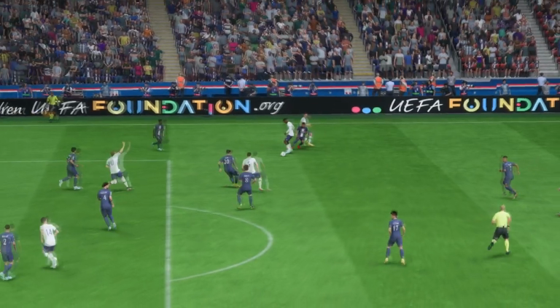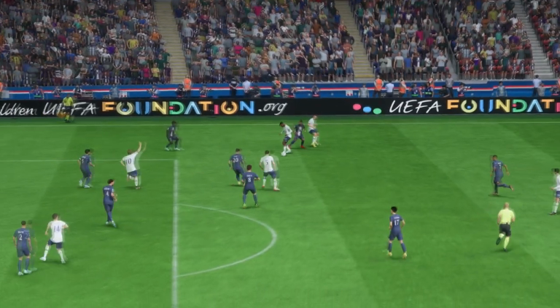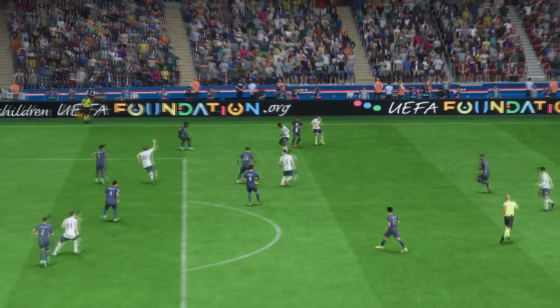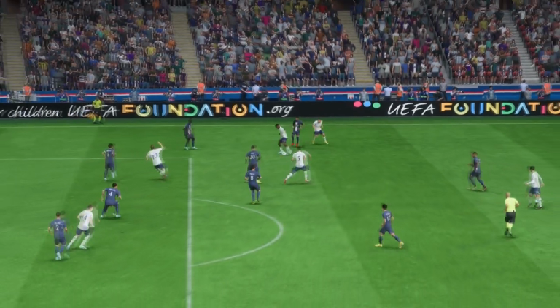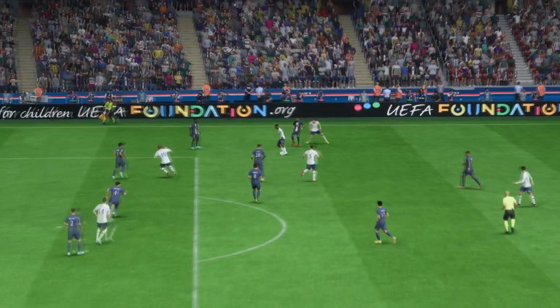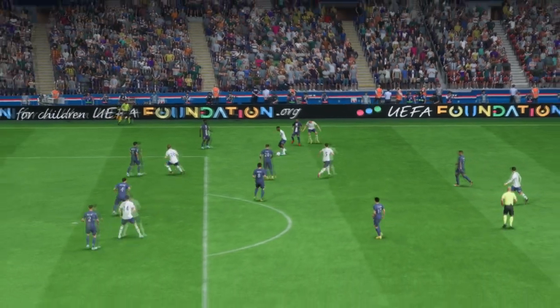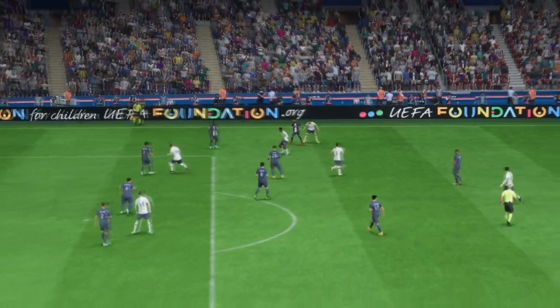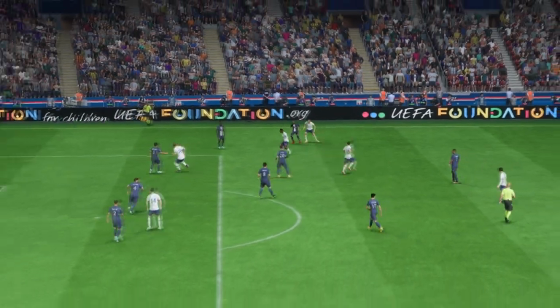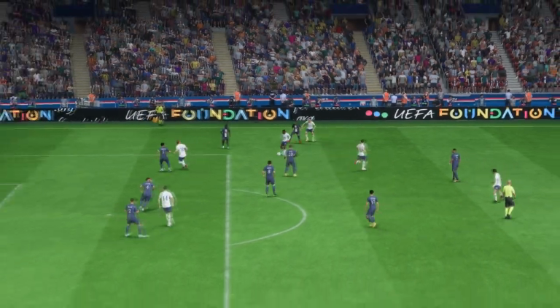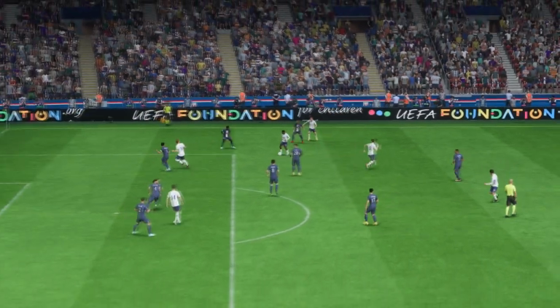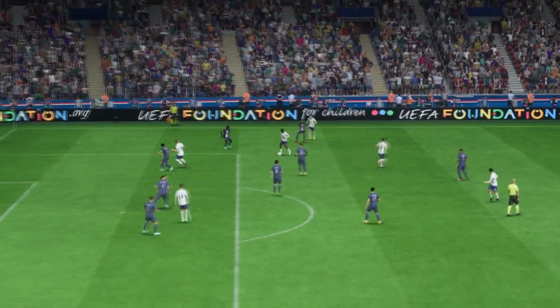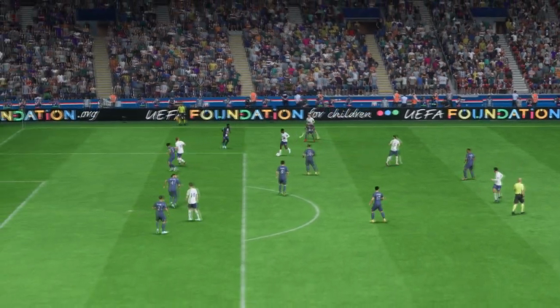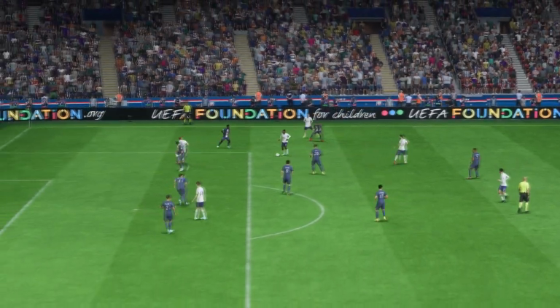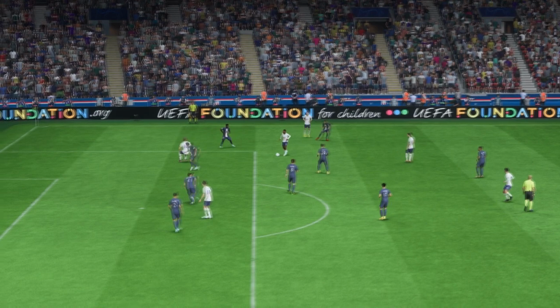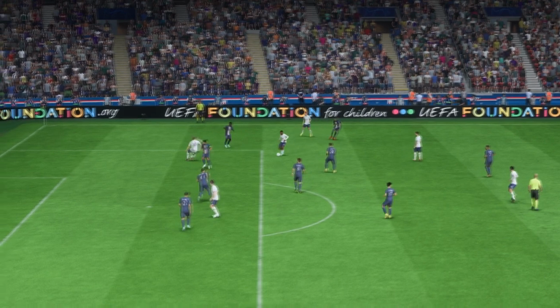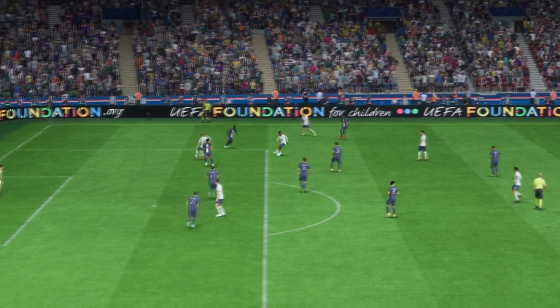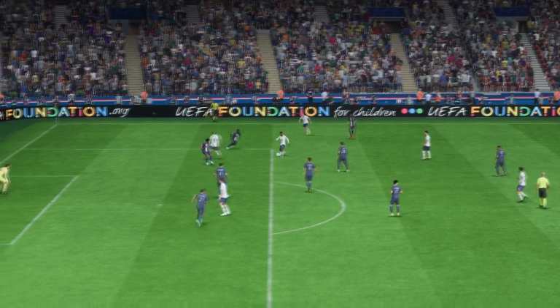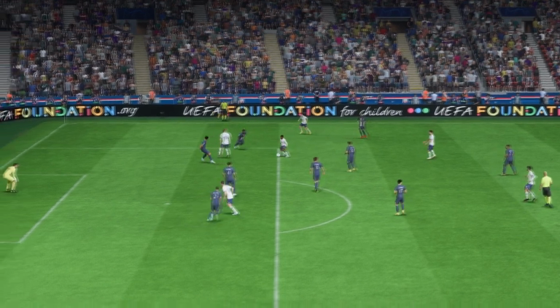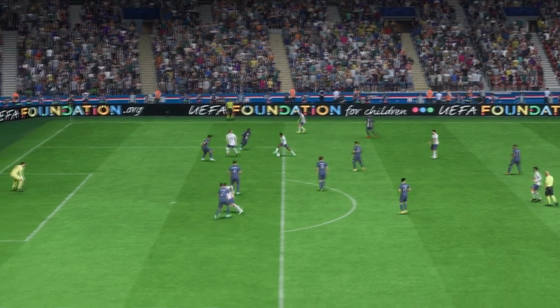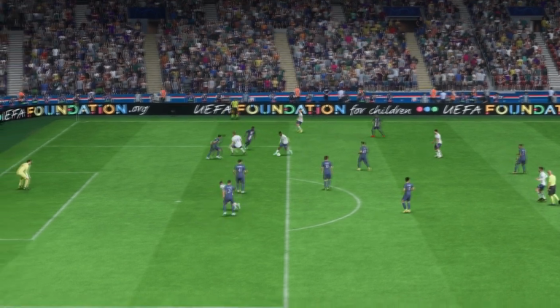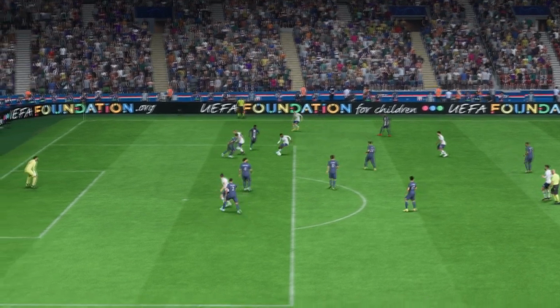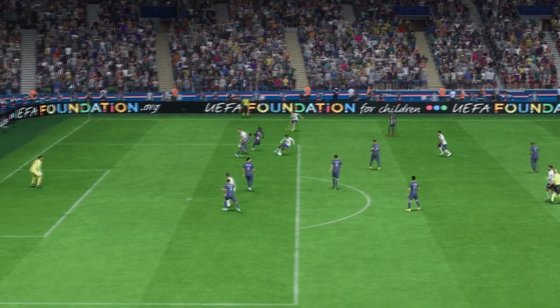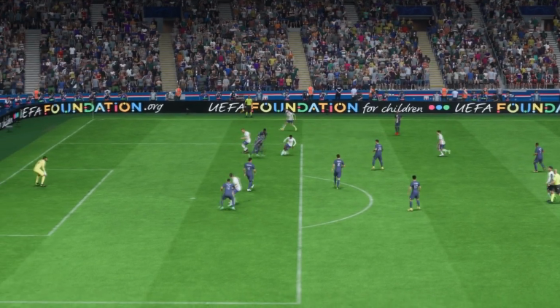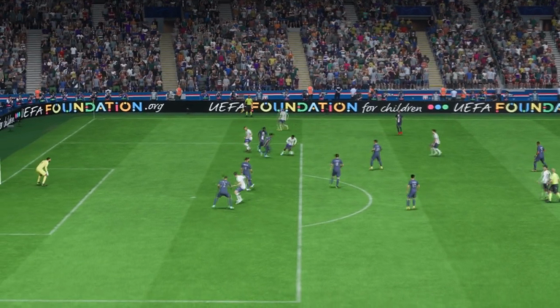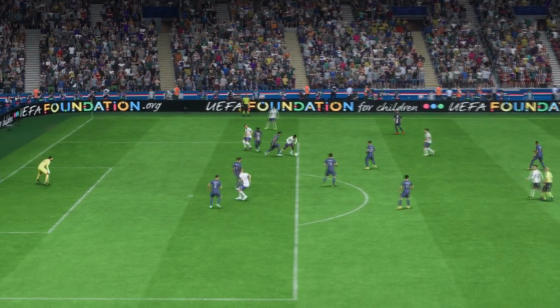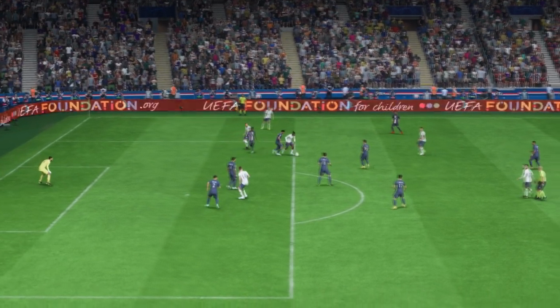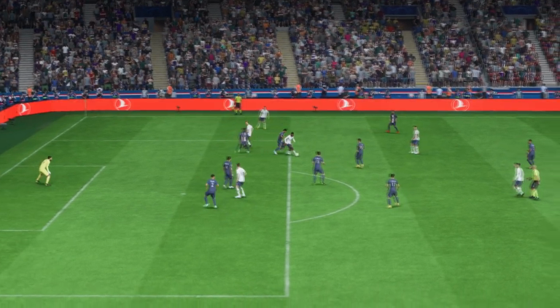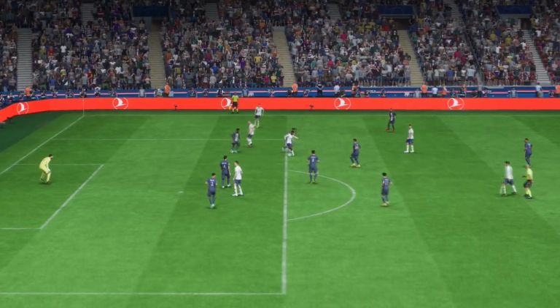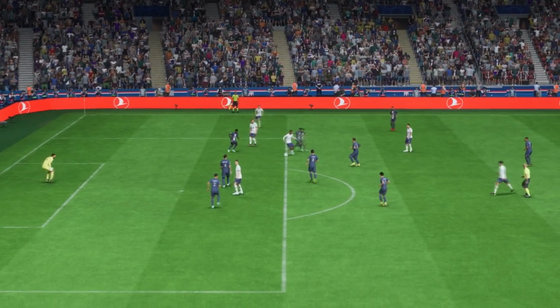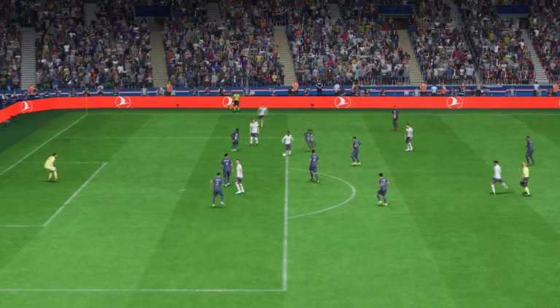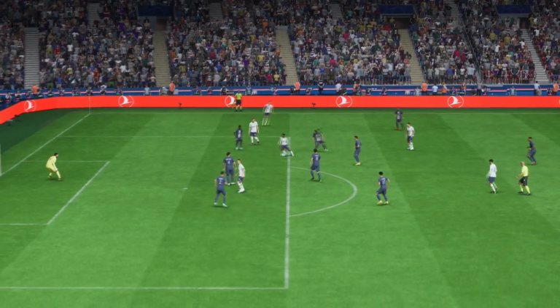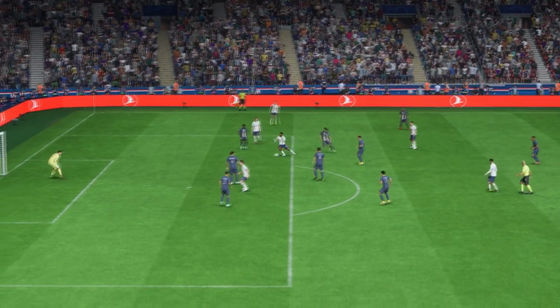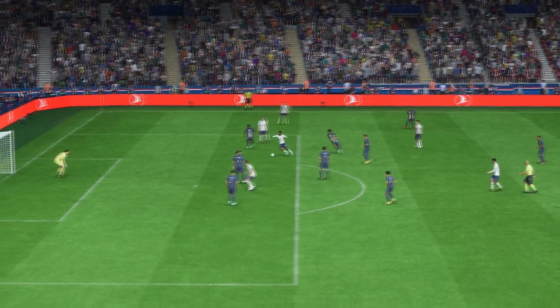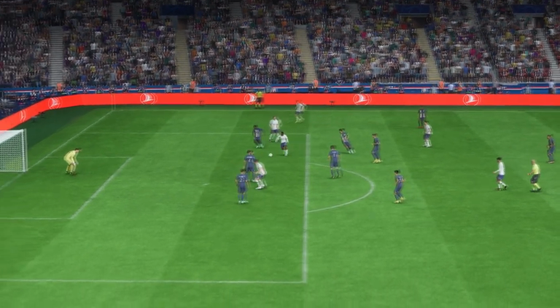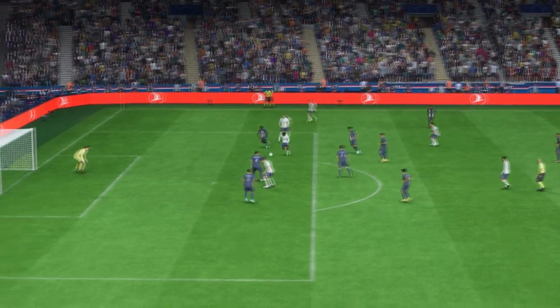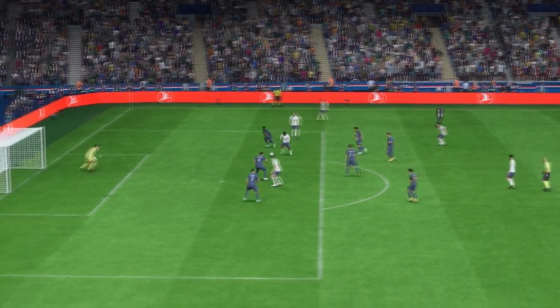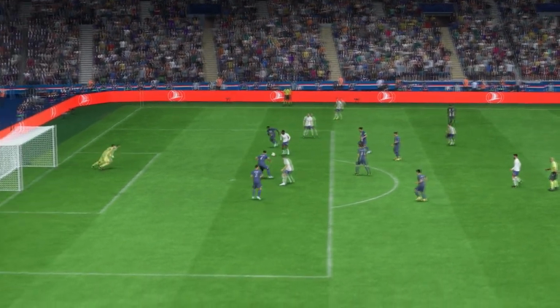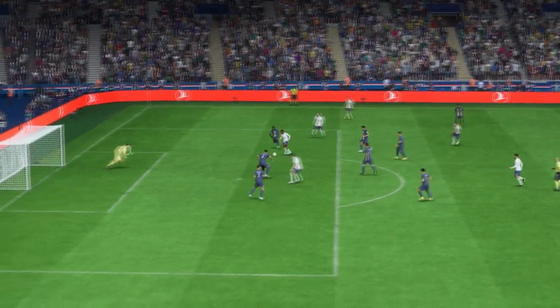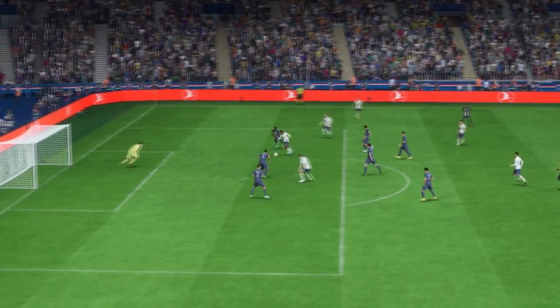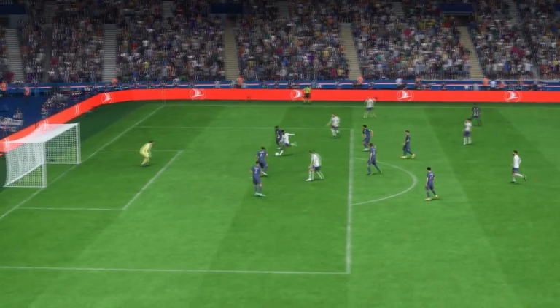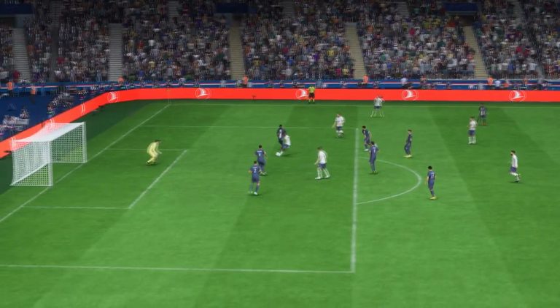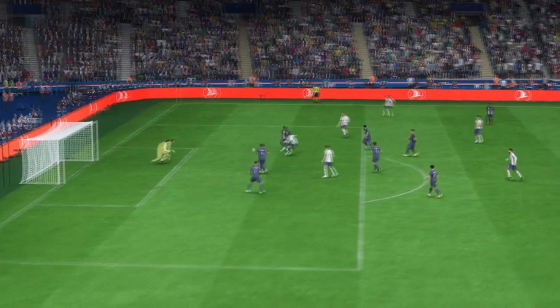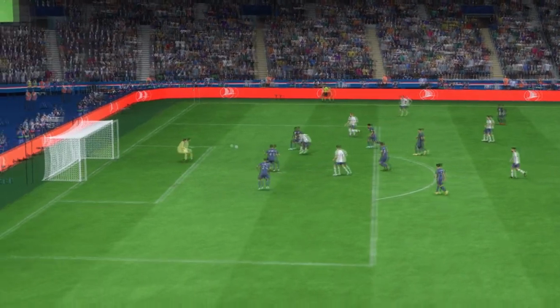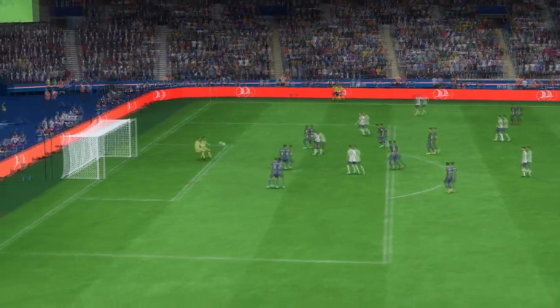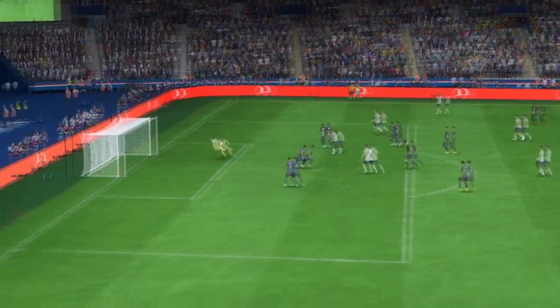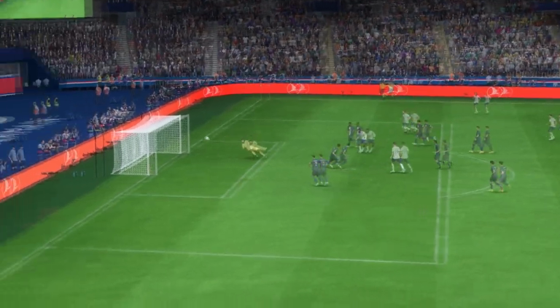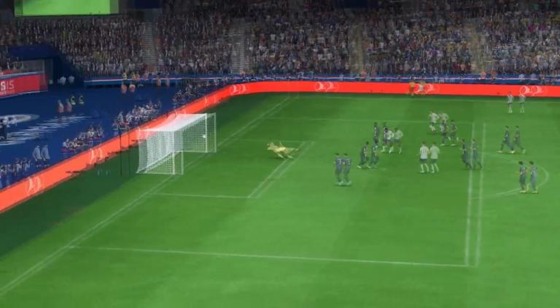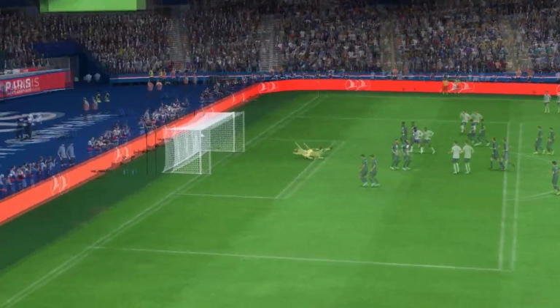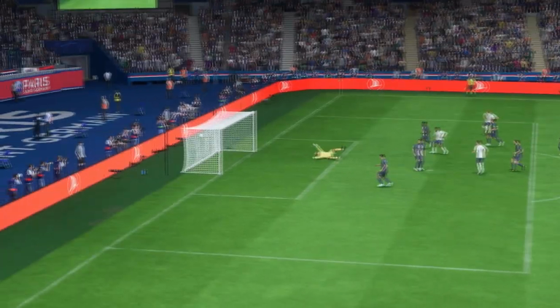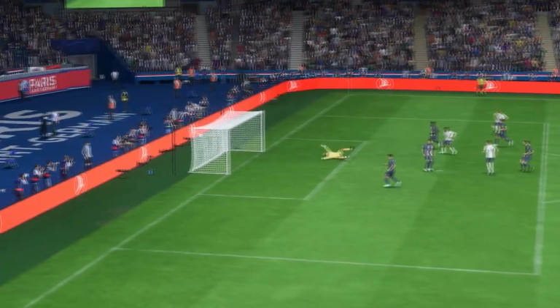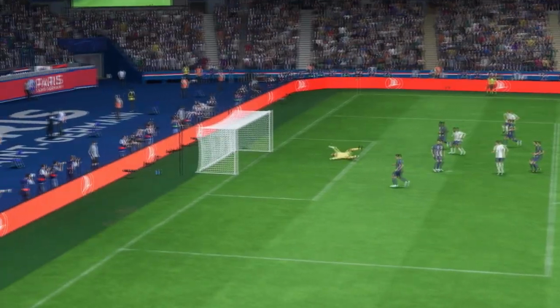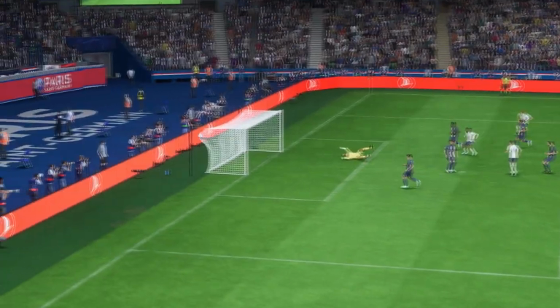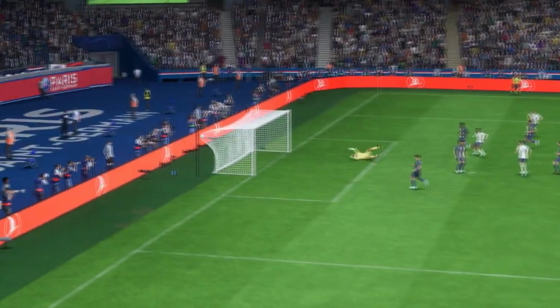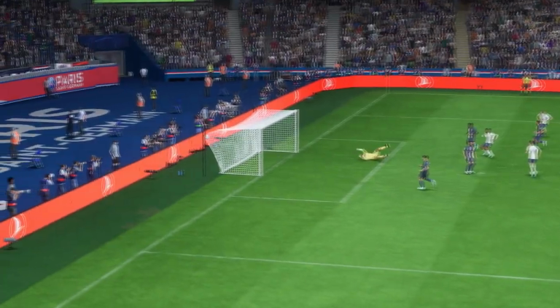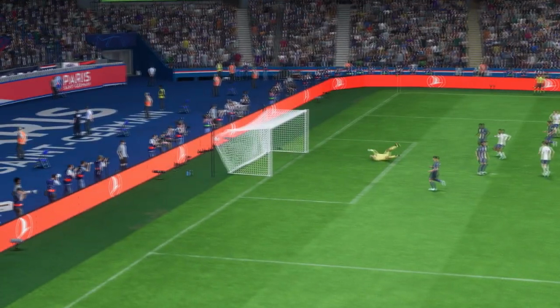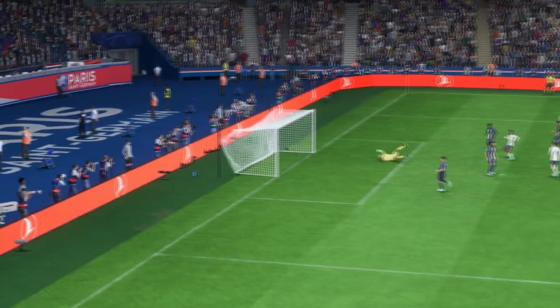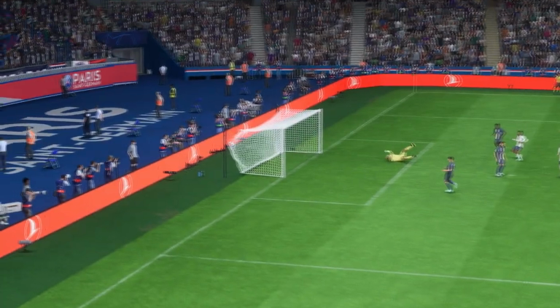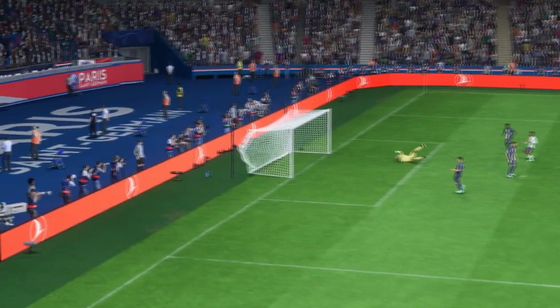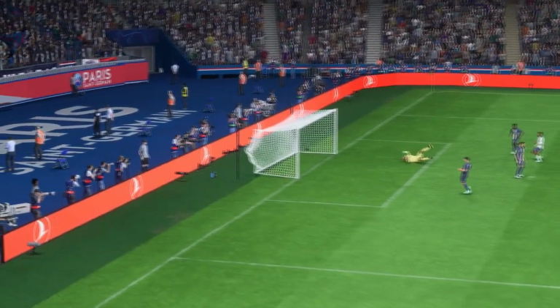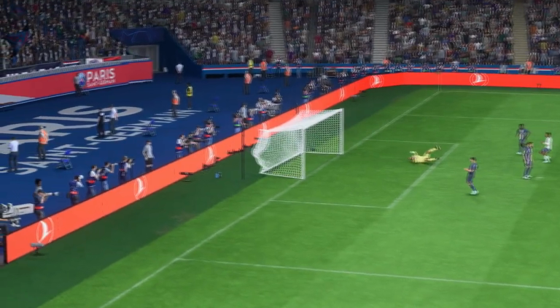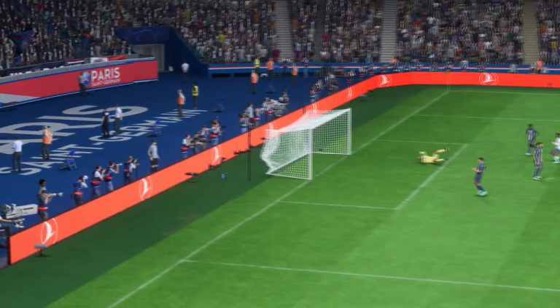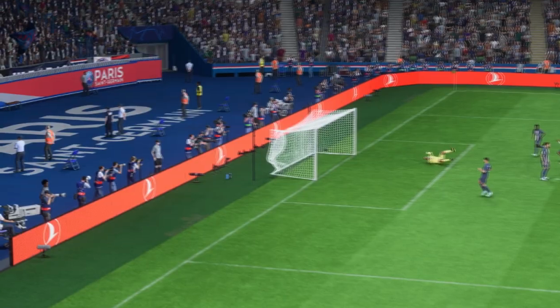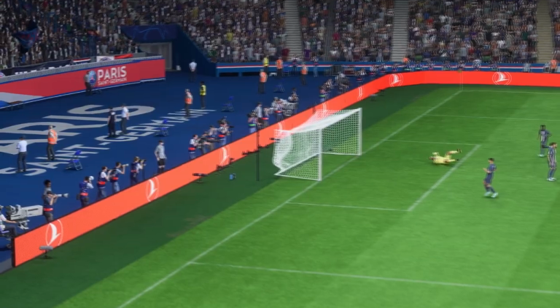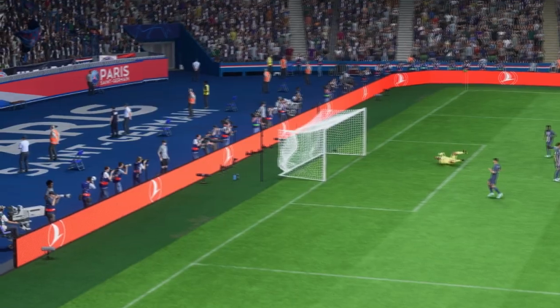You have to admire this bit of play — just look how he runs with the ball. He always looked in control, didn't he? That's a brilliant goal.